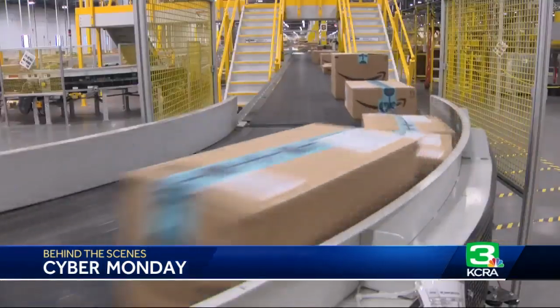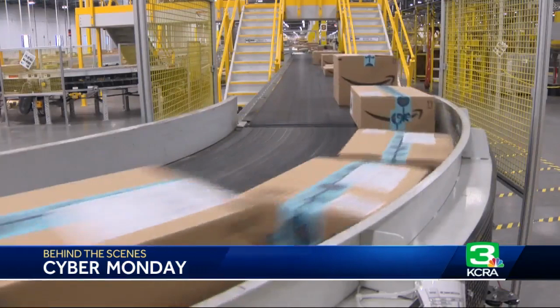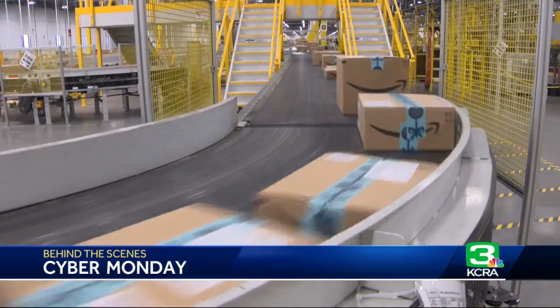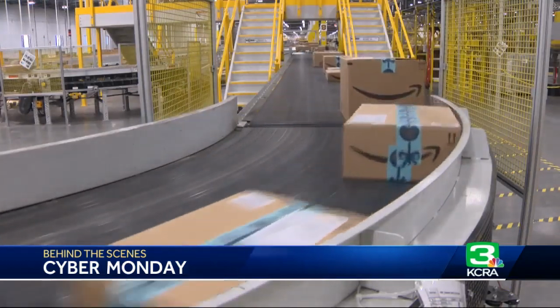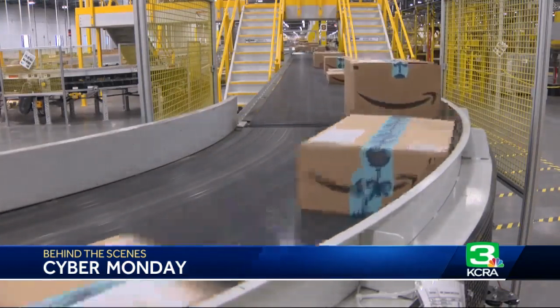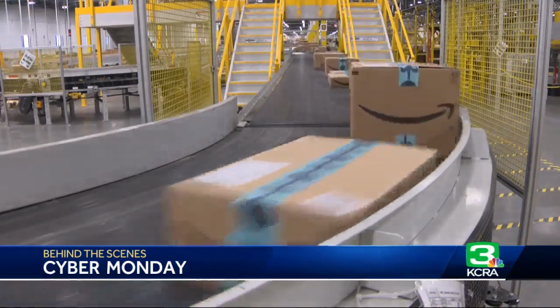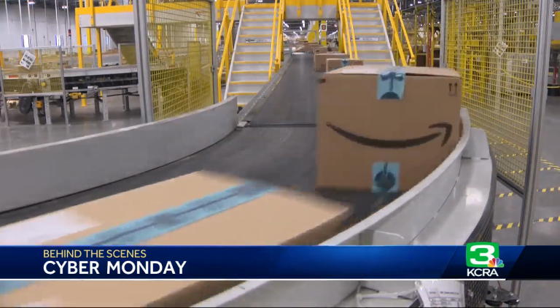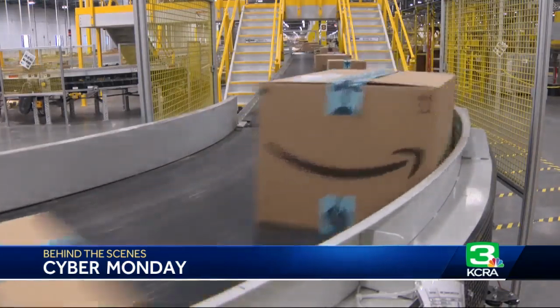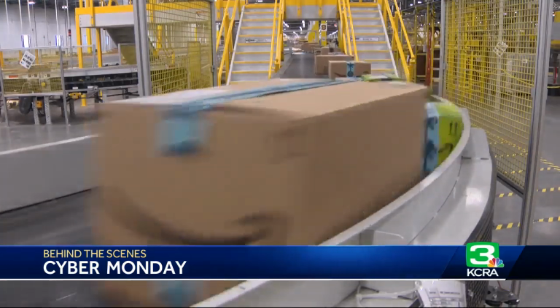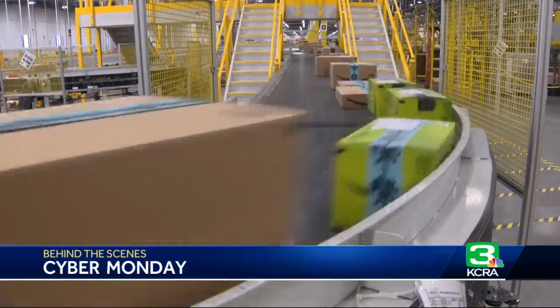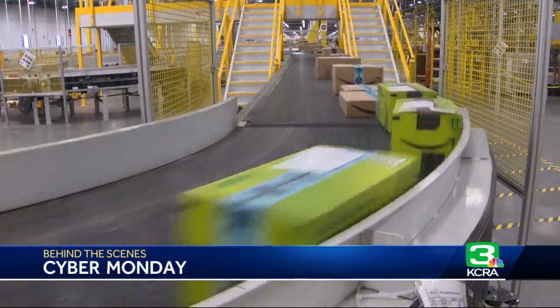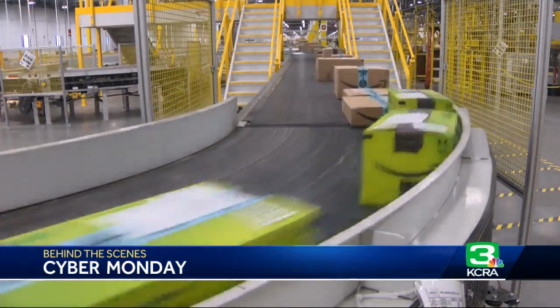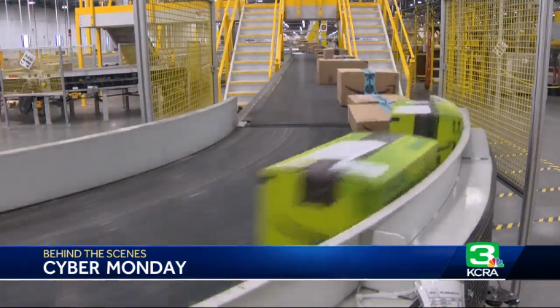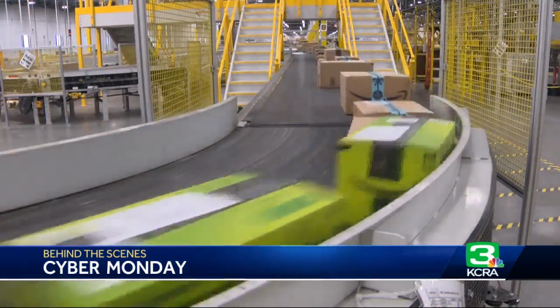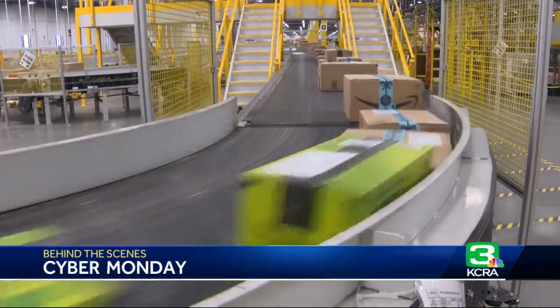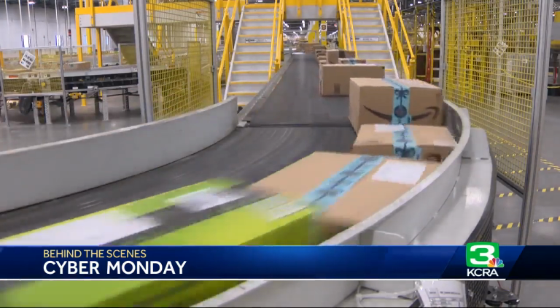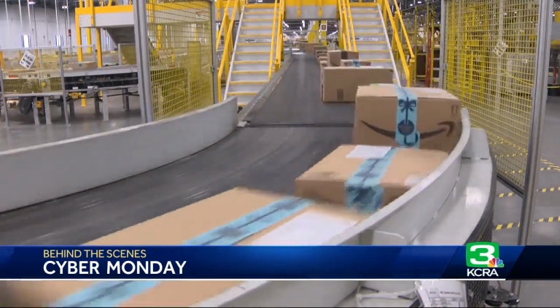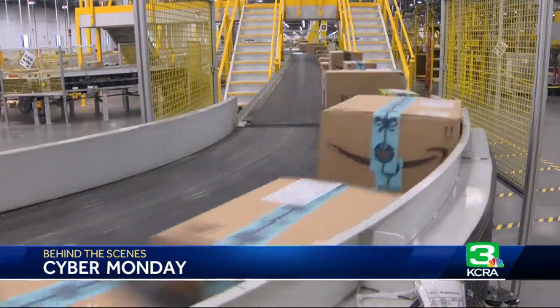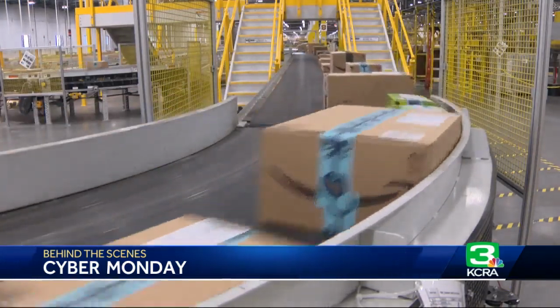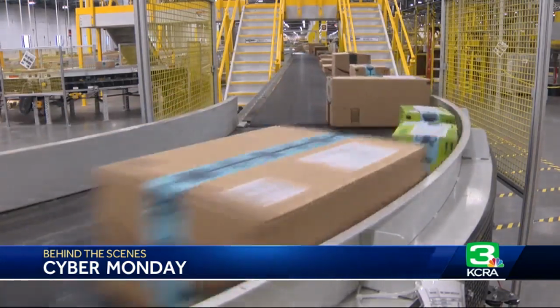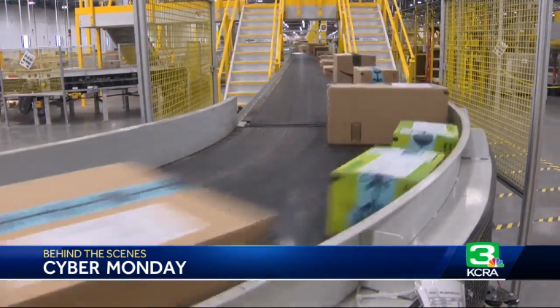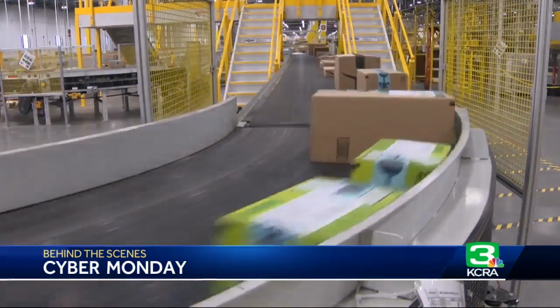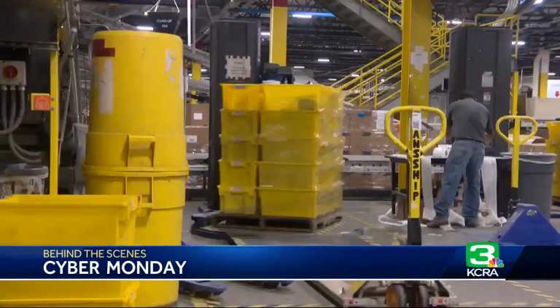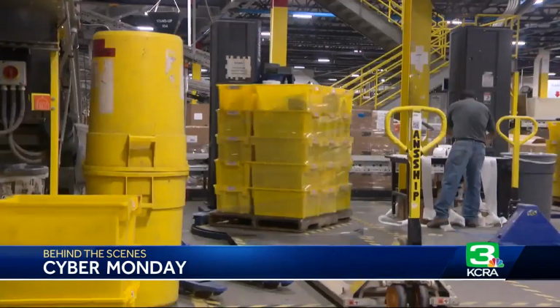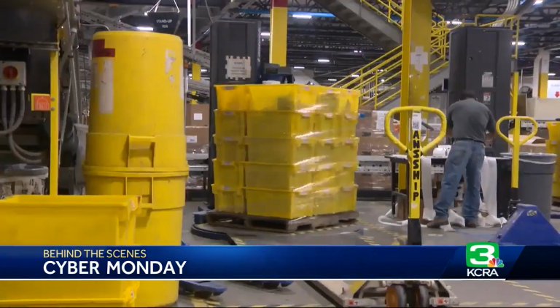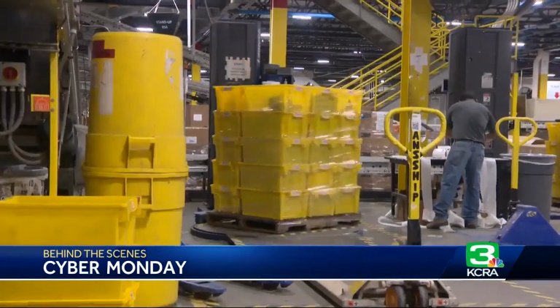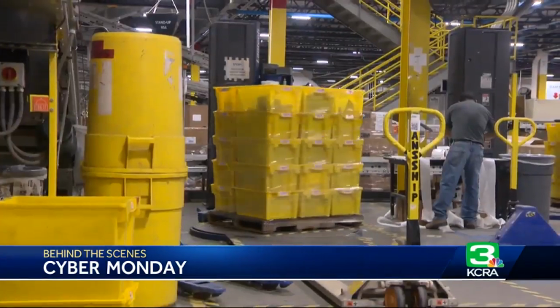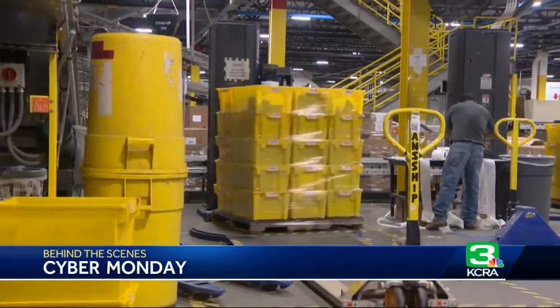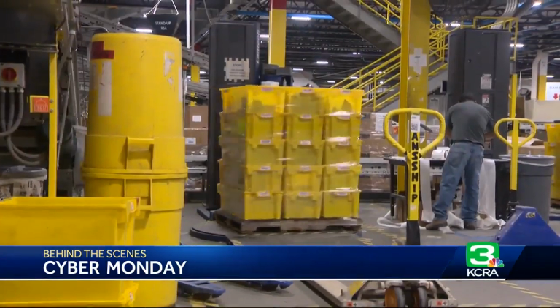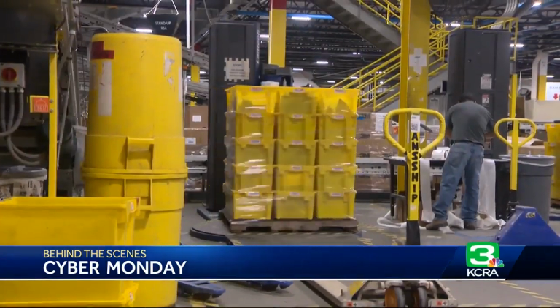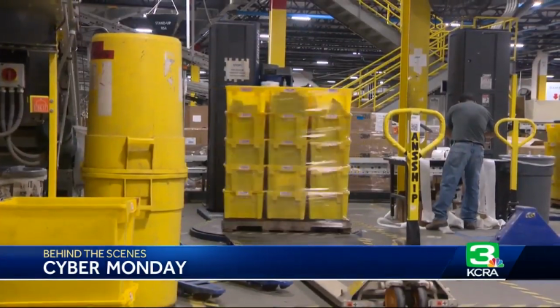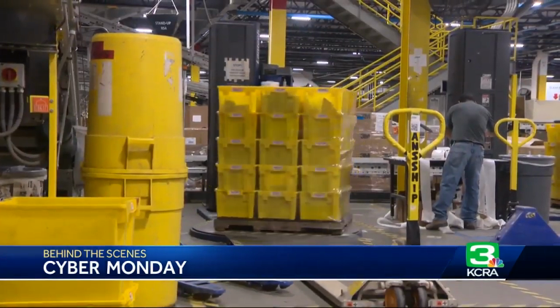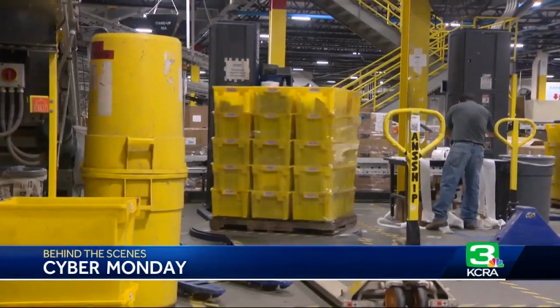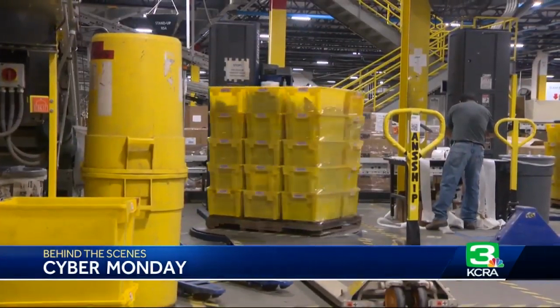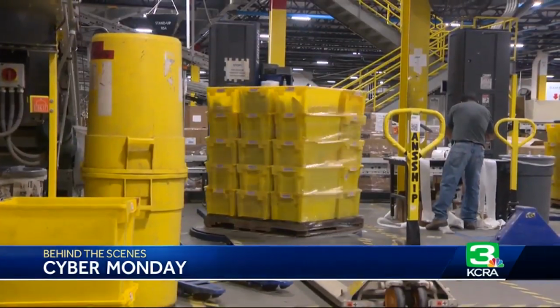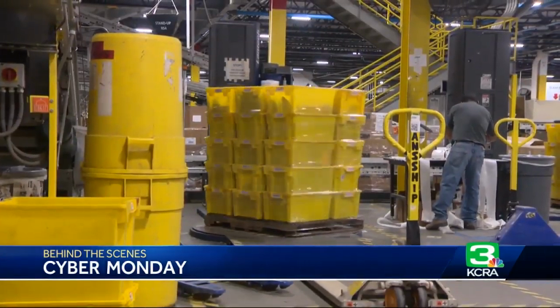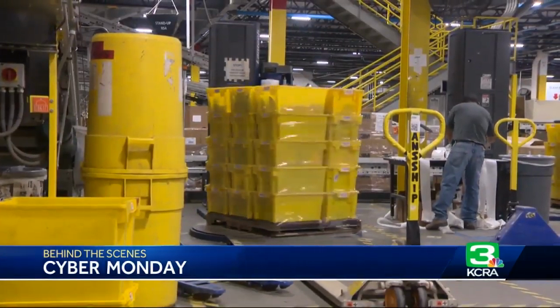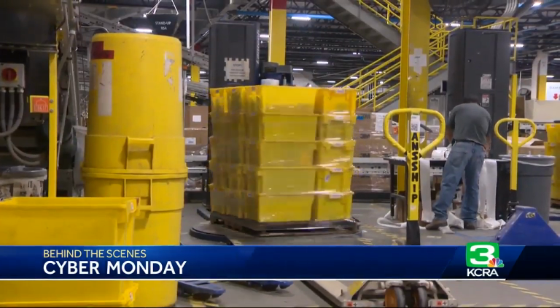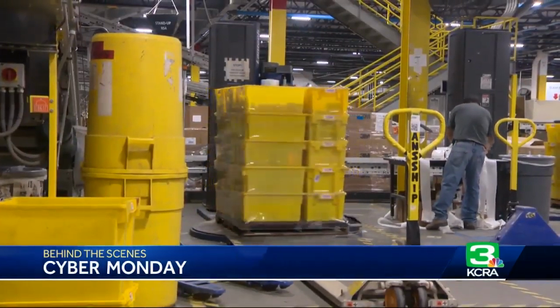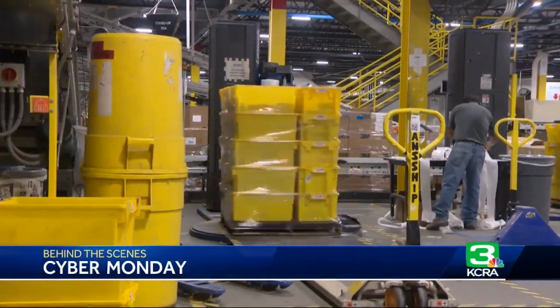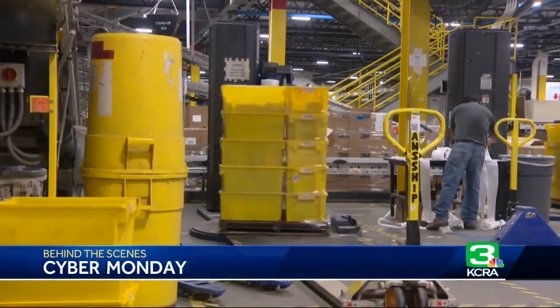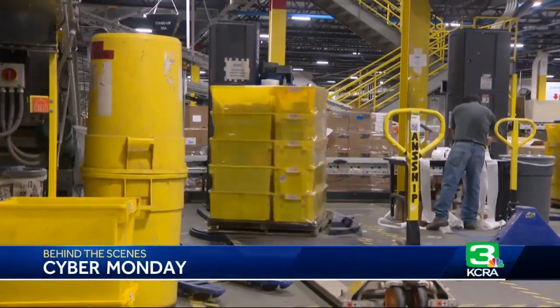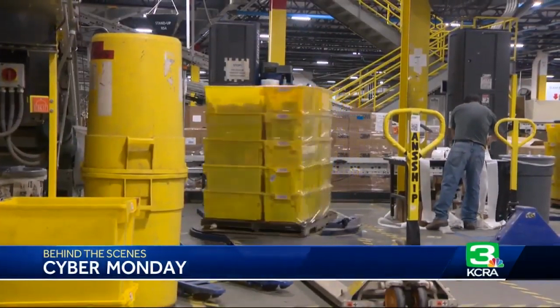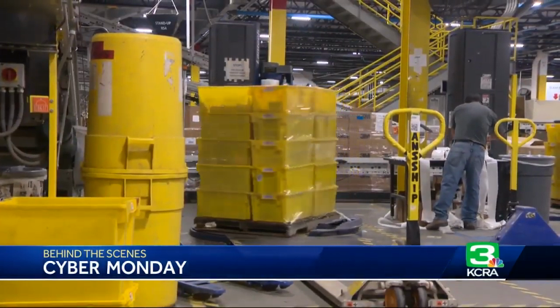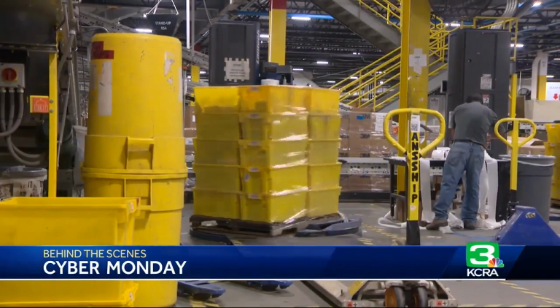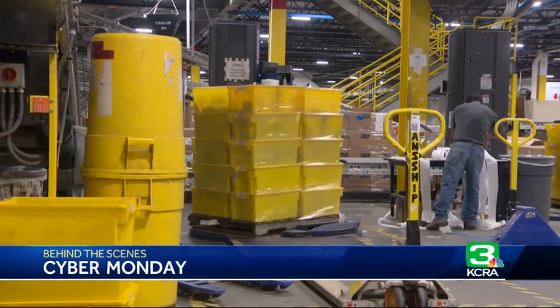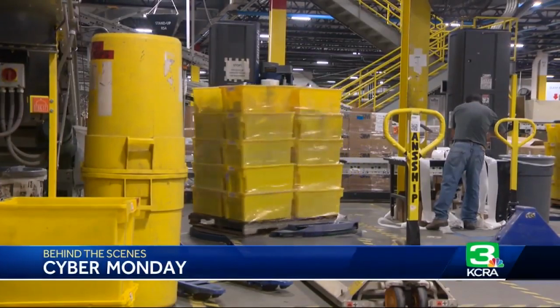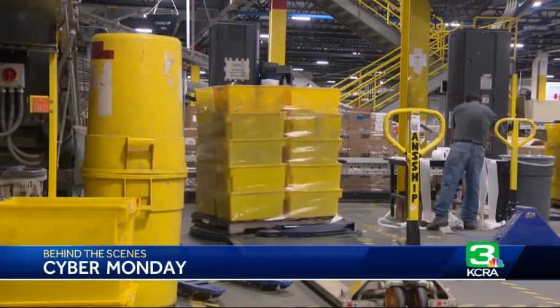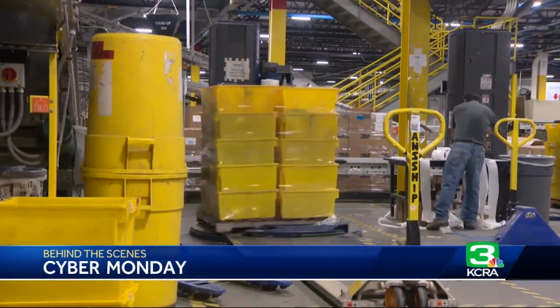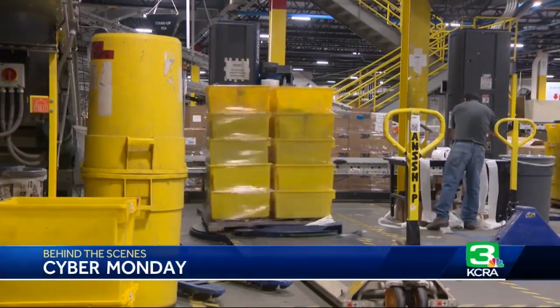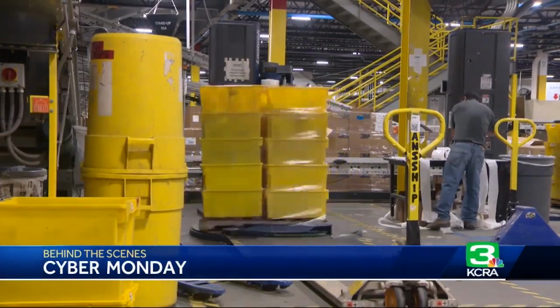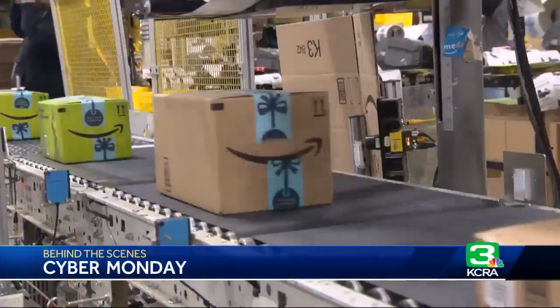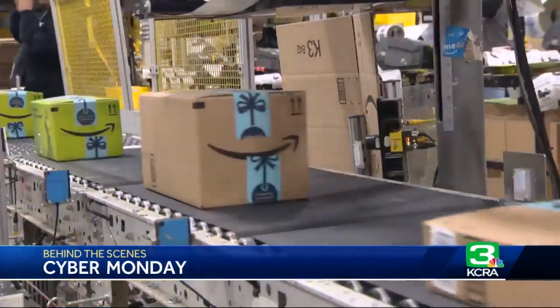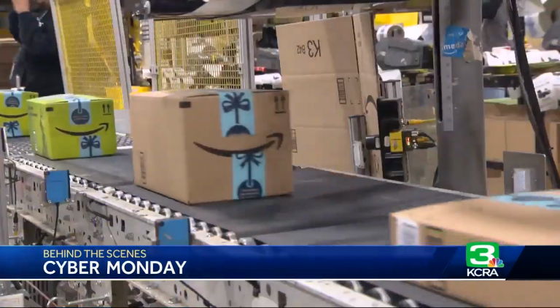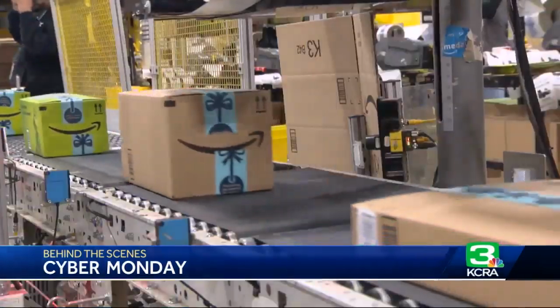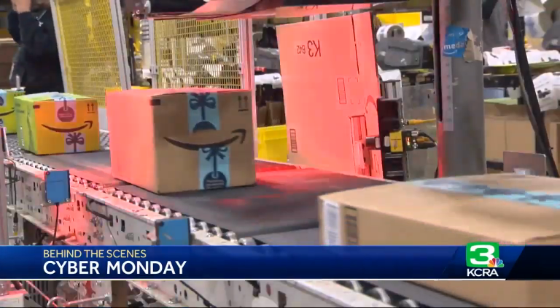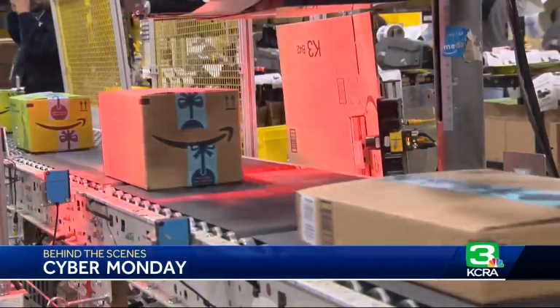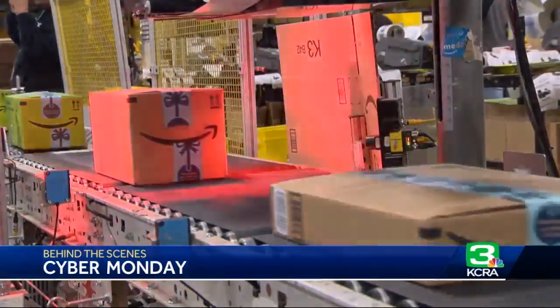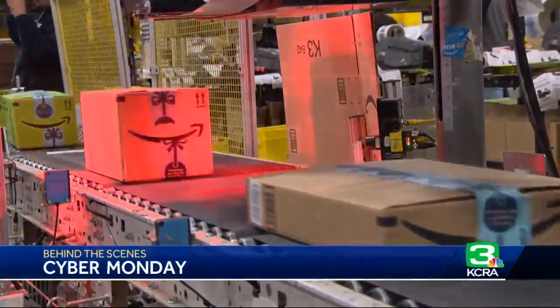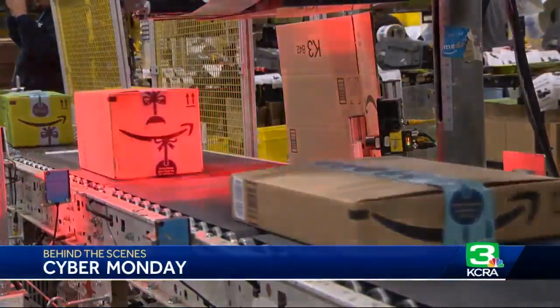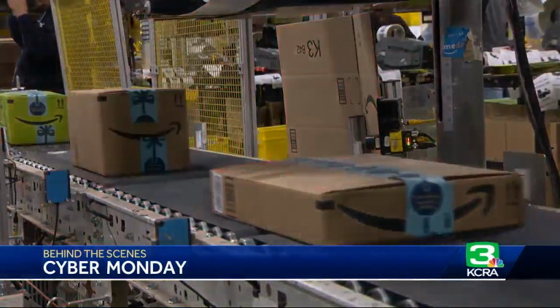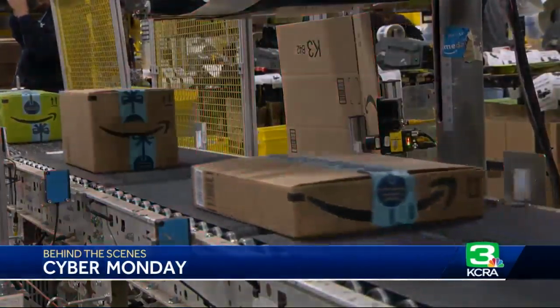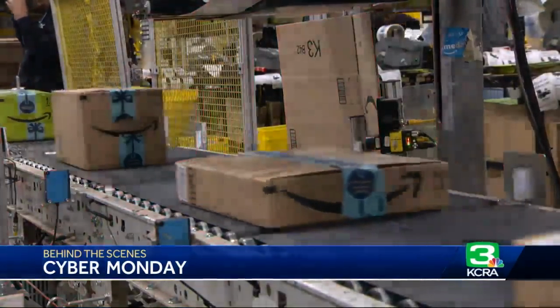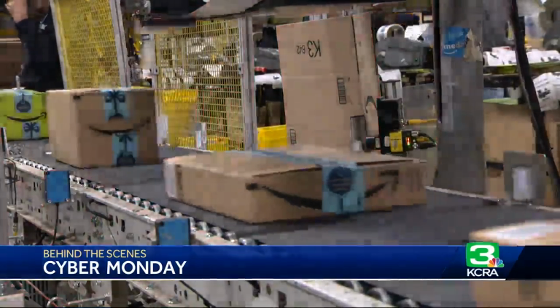Online sales, of course, are not just limited to Amazon. But with 83 million items purchased last Cyber Monday, they are the busiest.